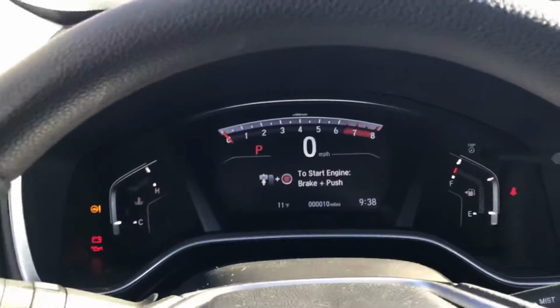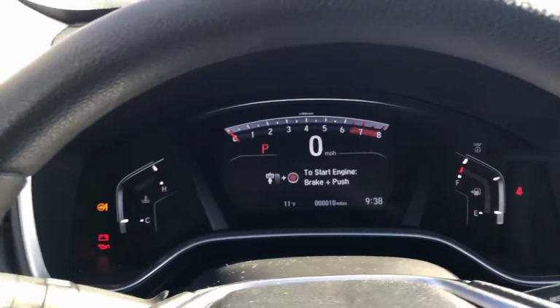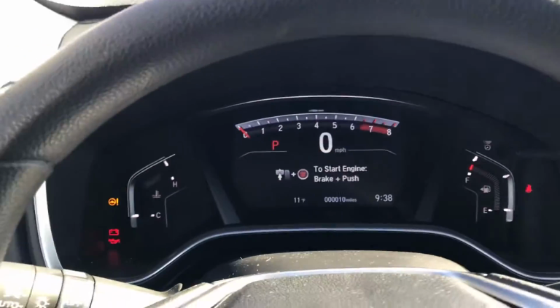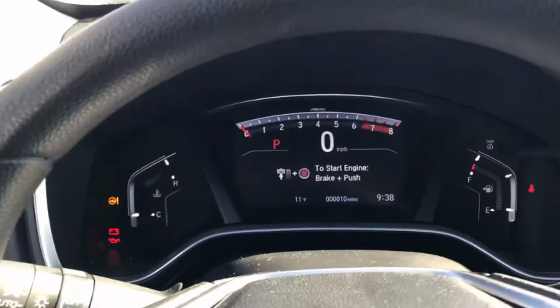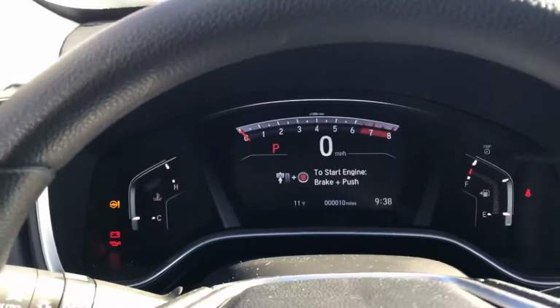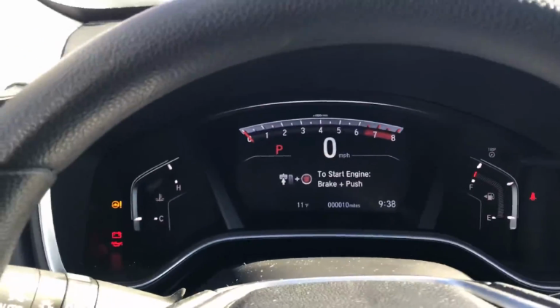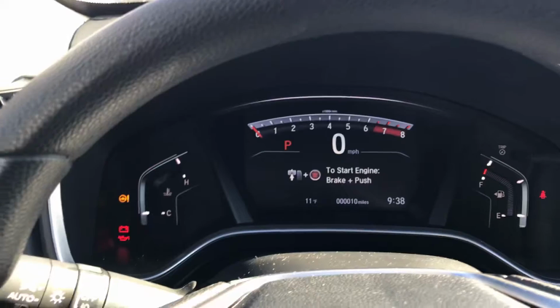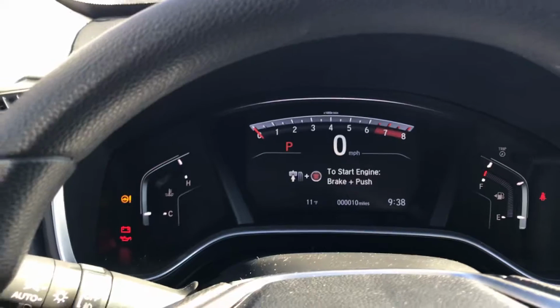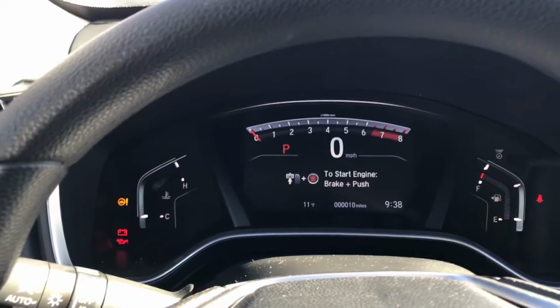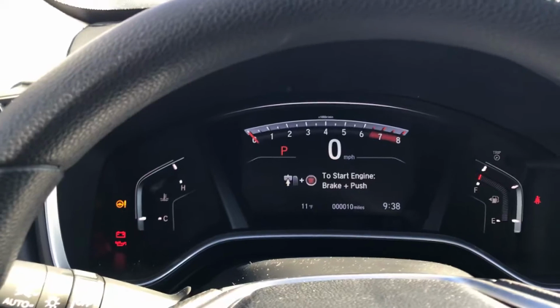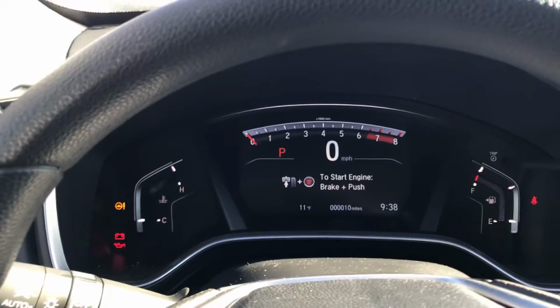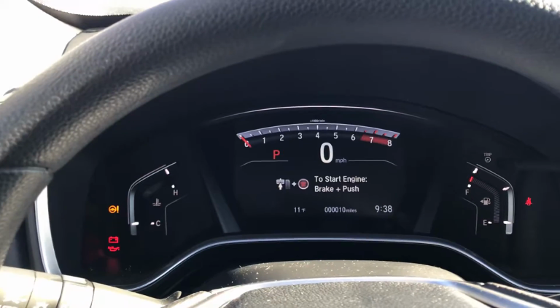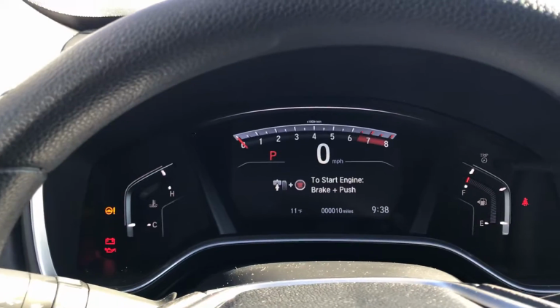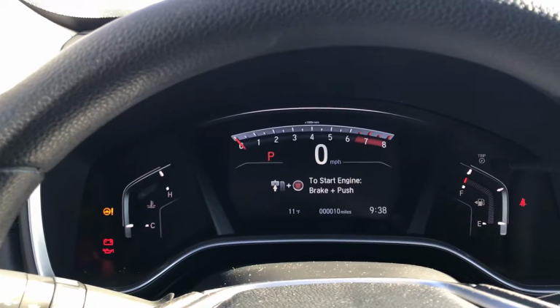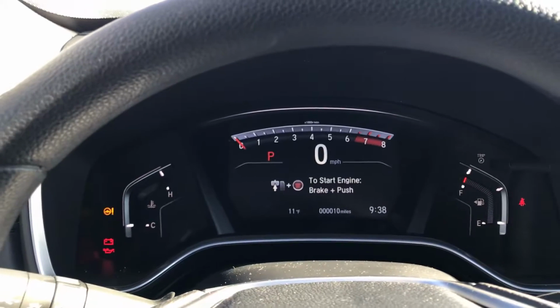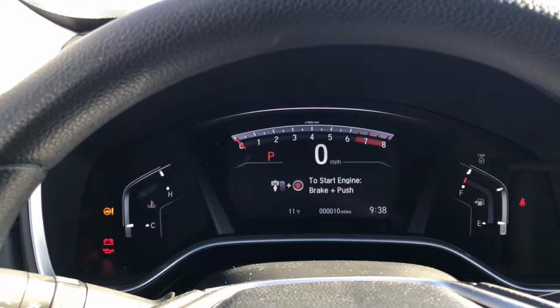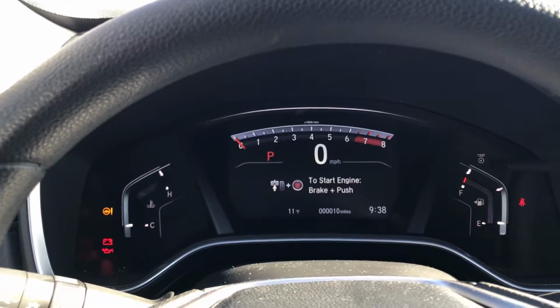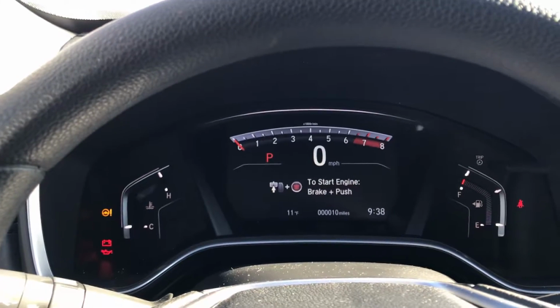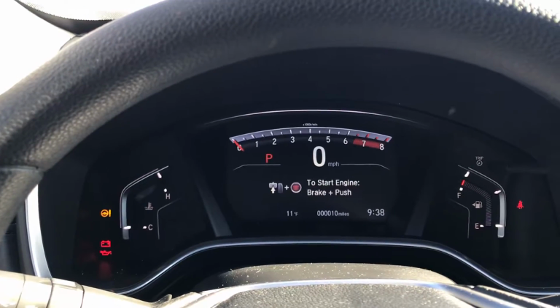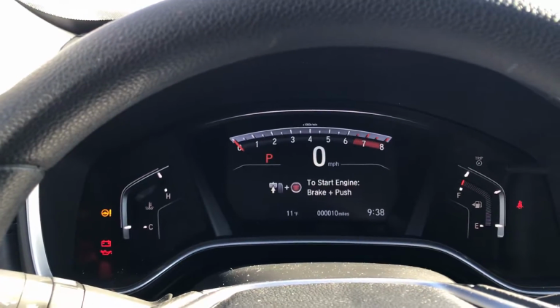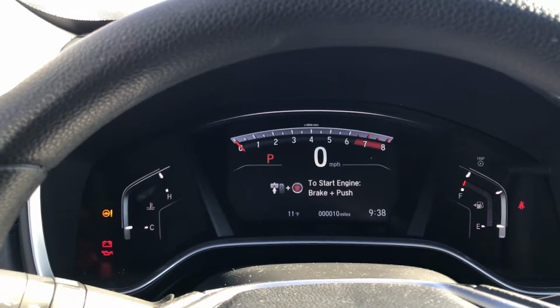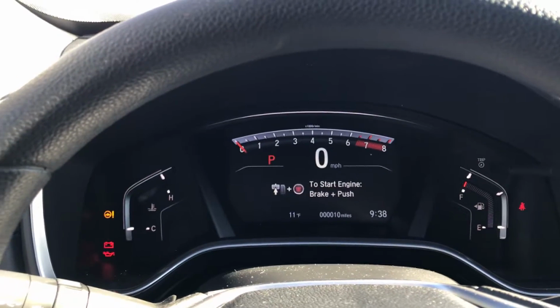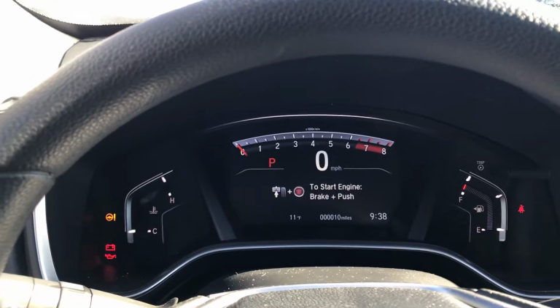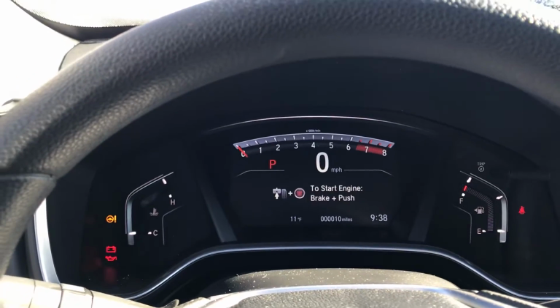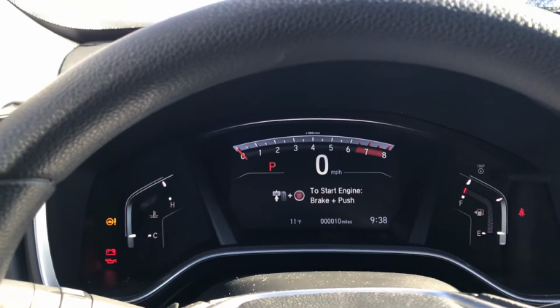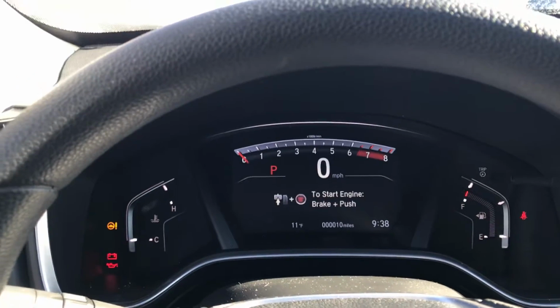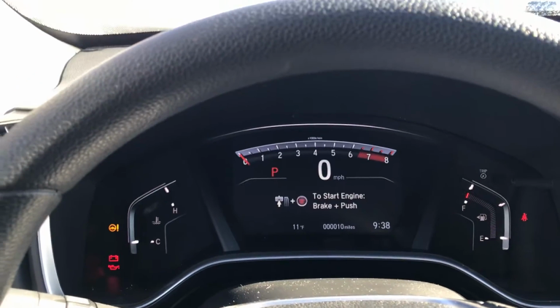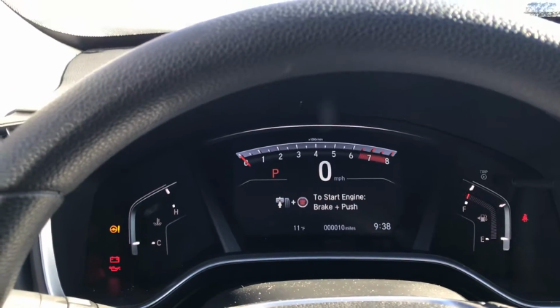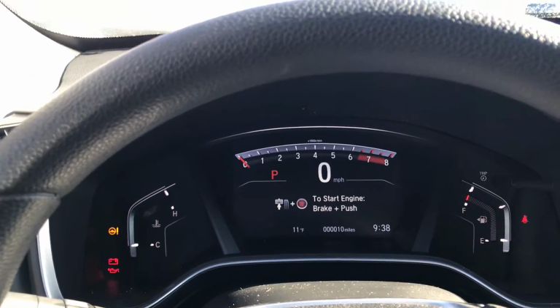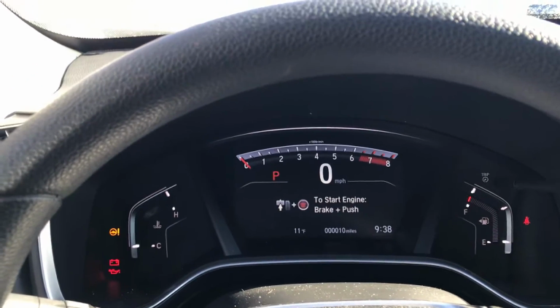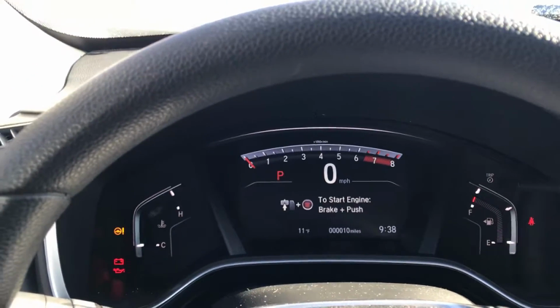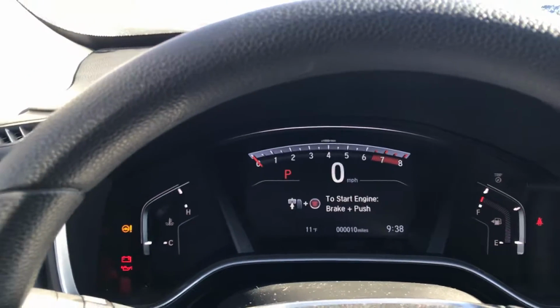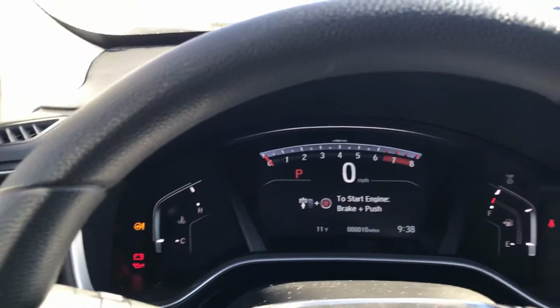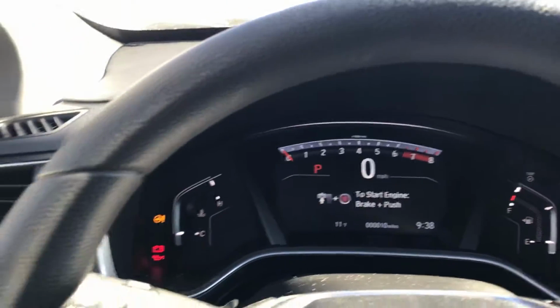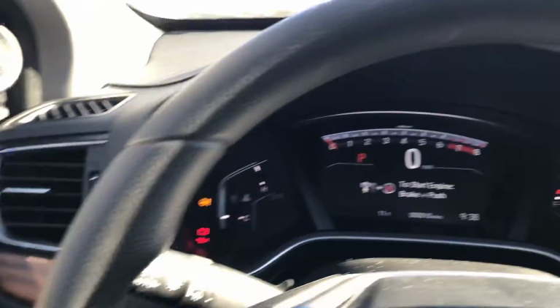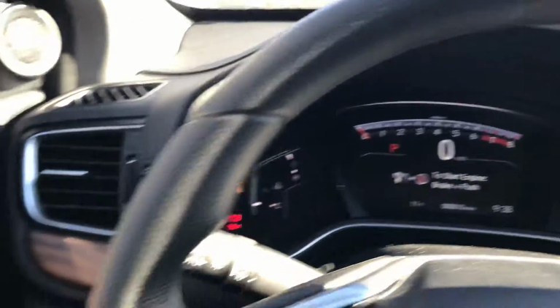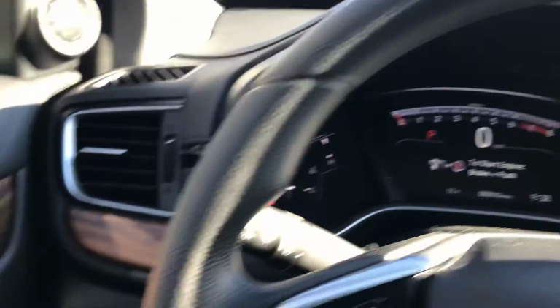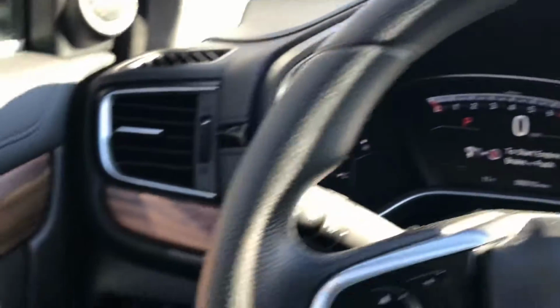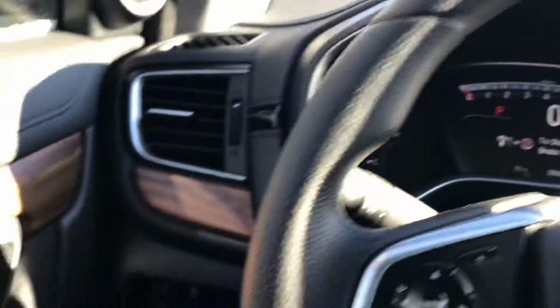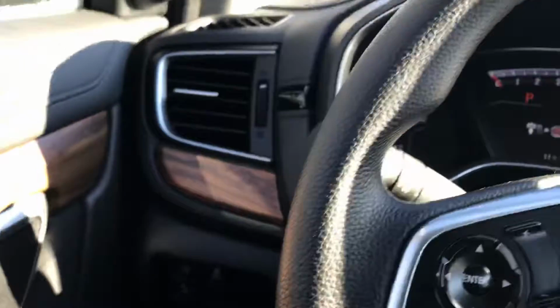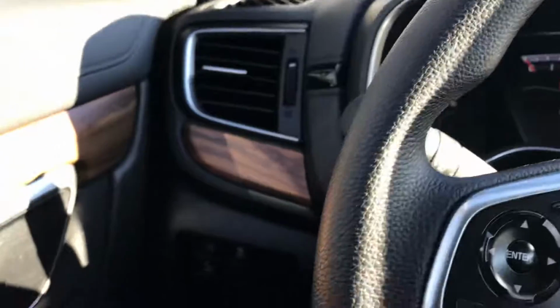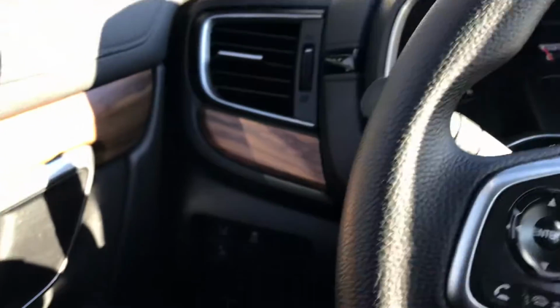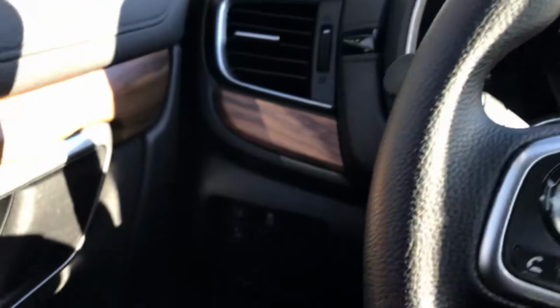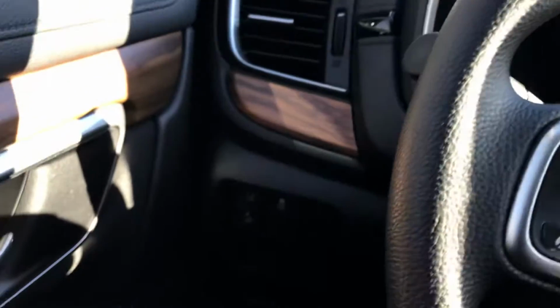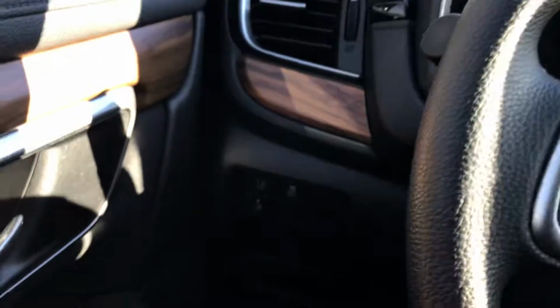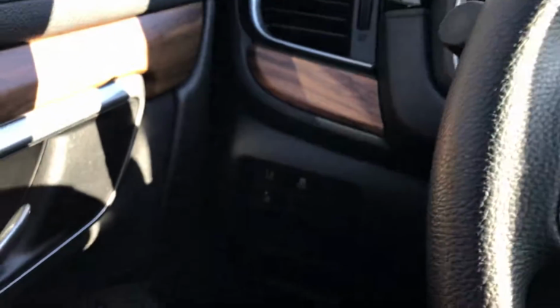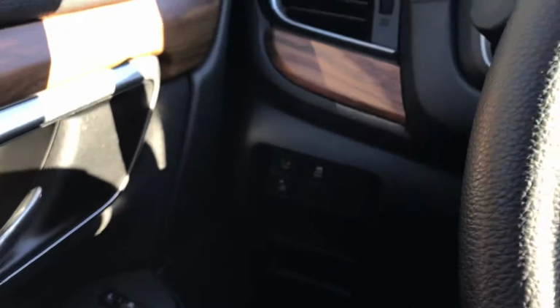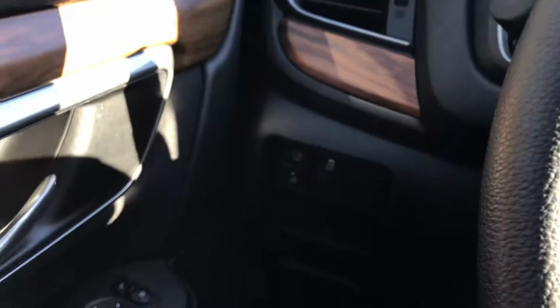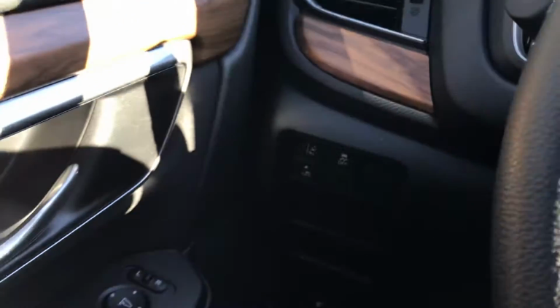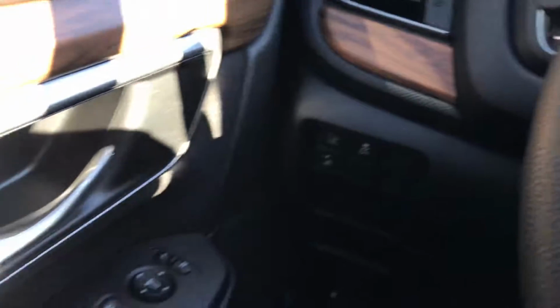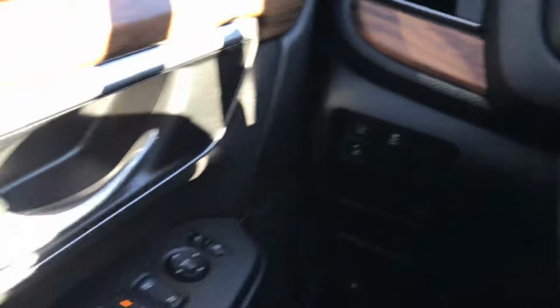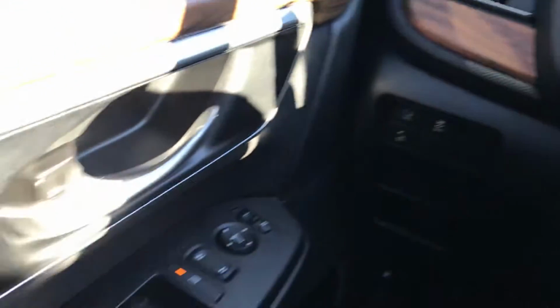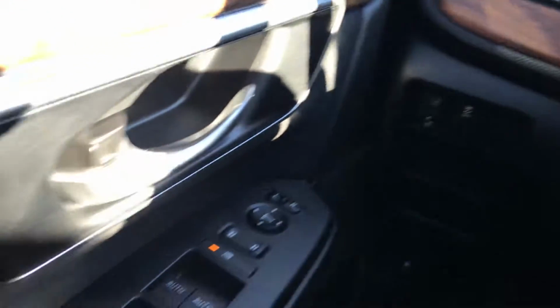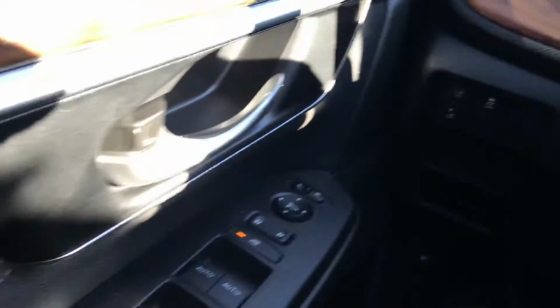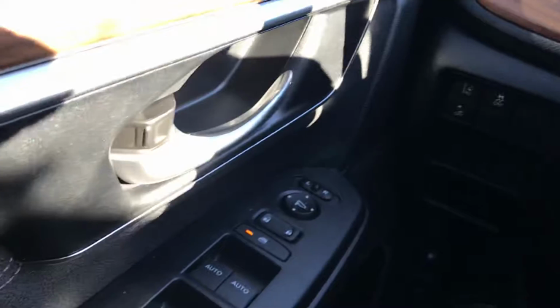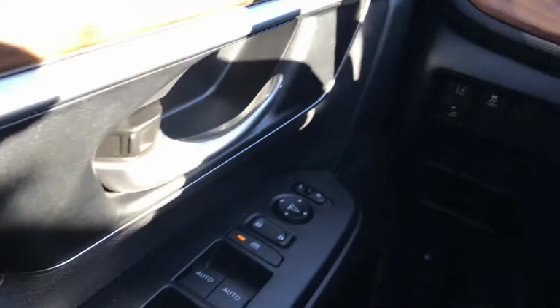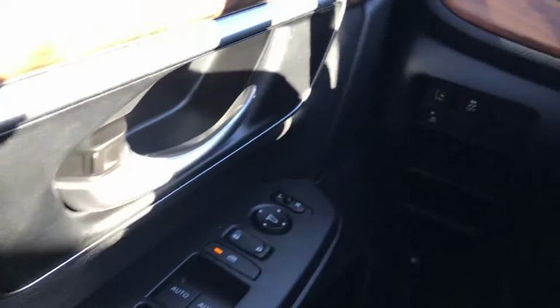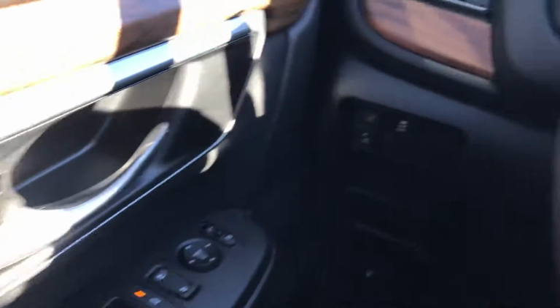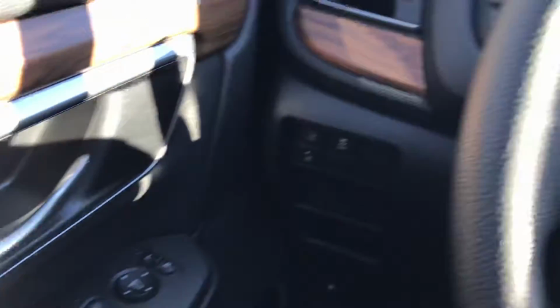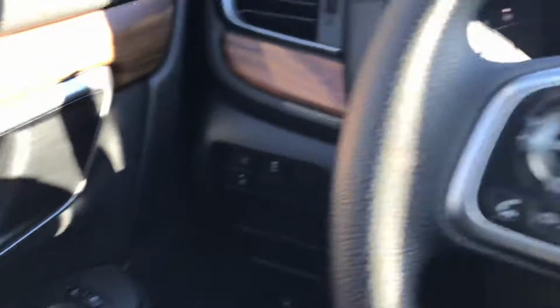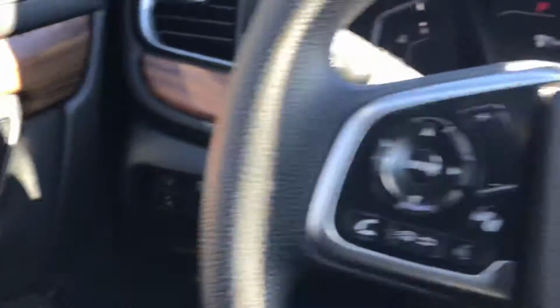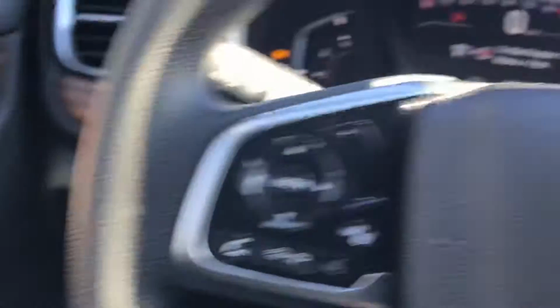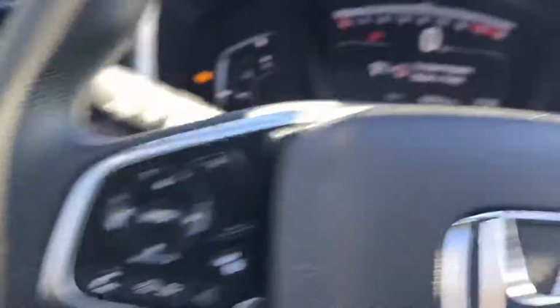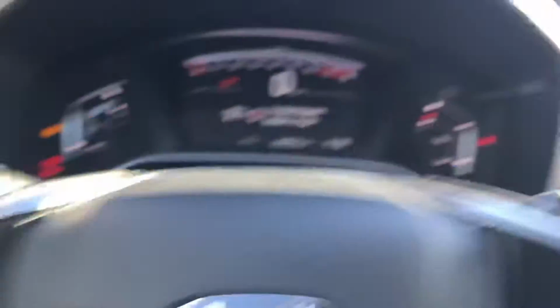Once inside the vehicle, you'll notice that the instrument cluster is very easy to read and access, with all your amenities just a fingertip away.